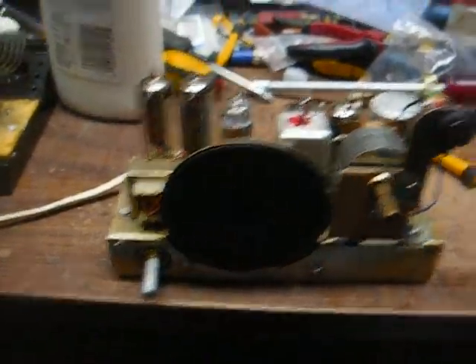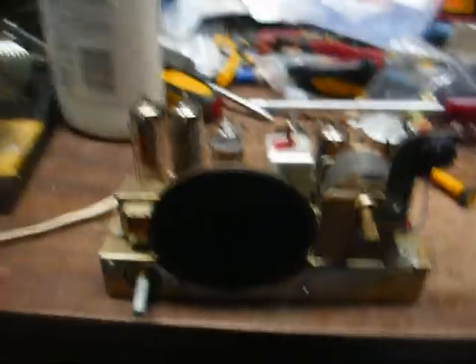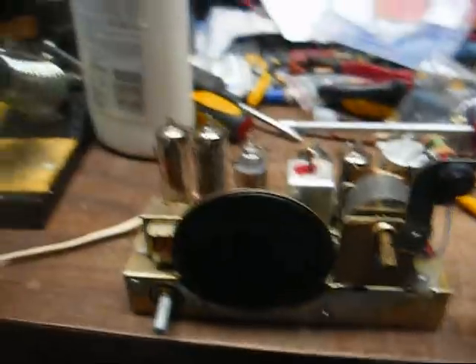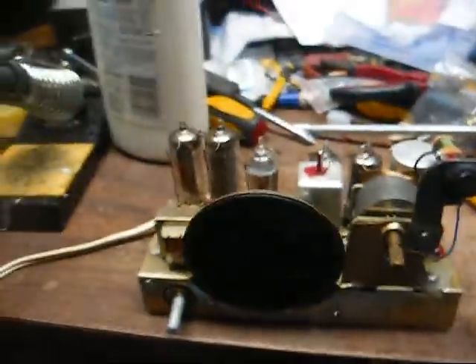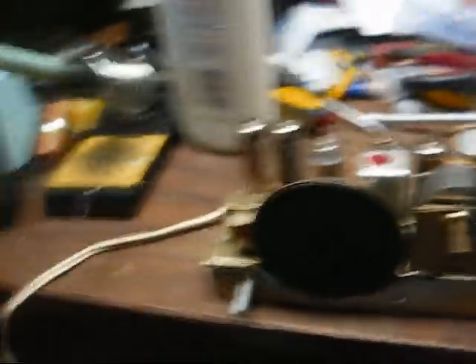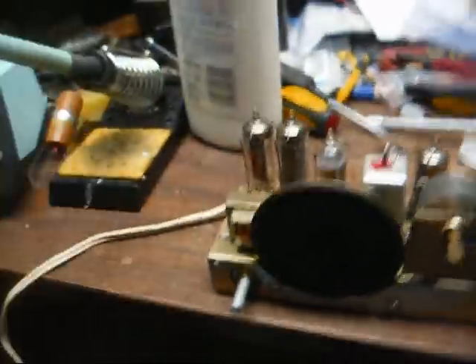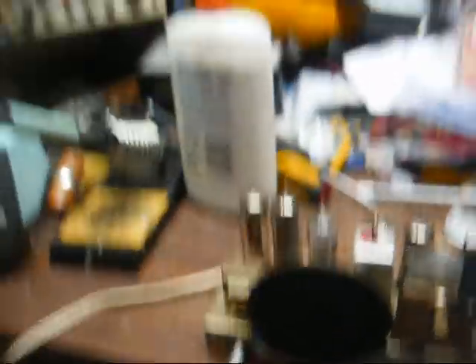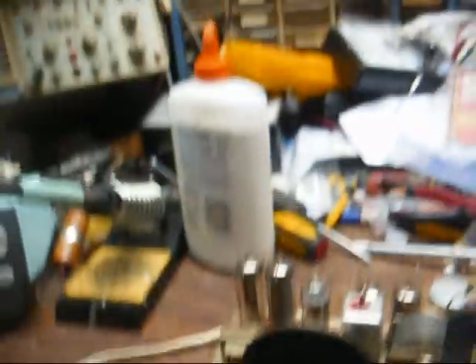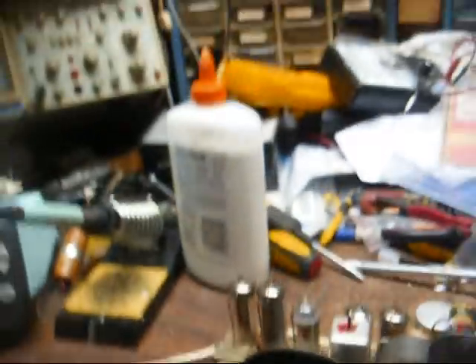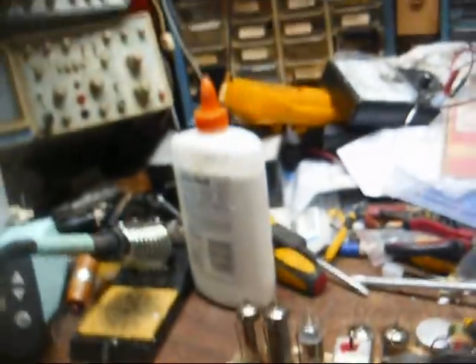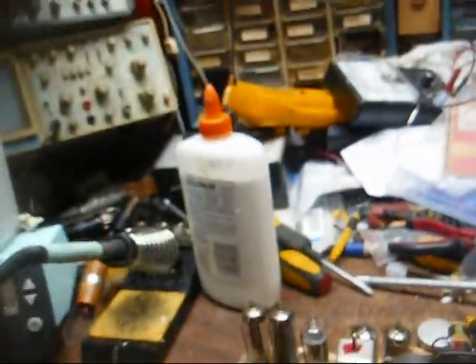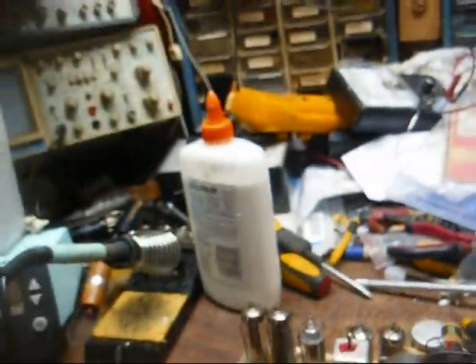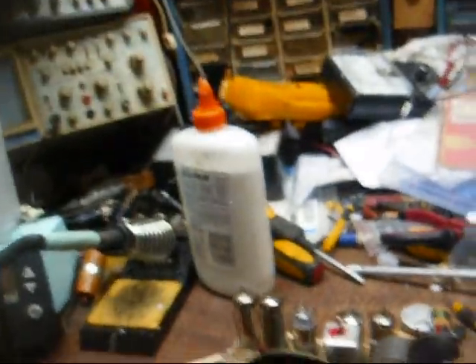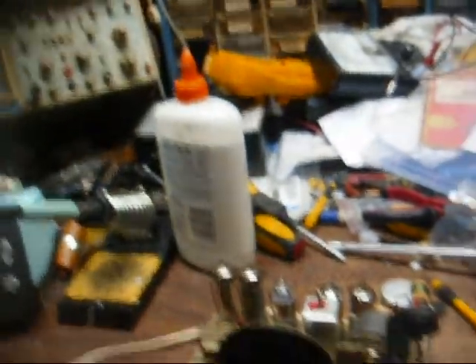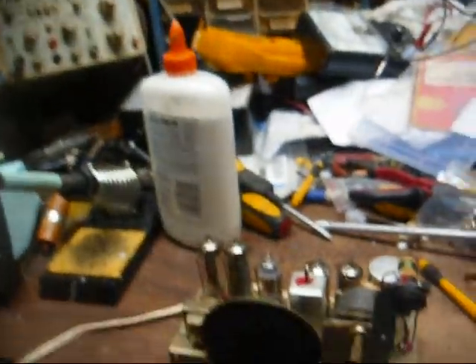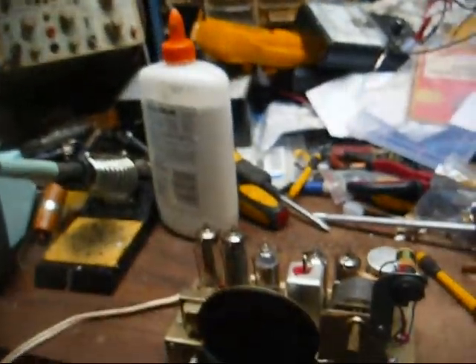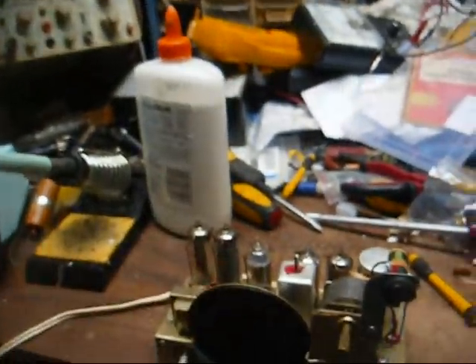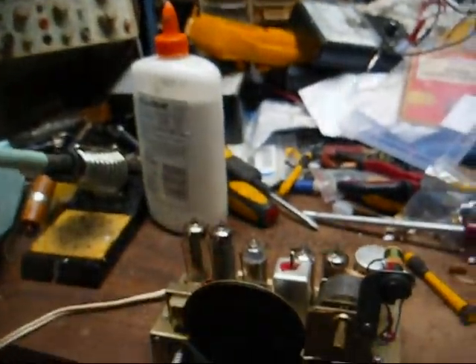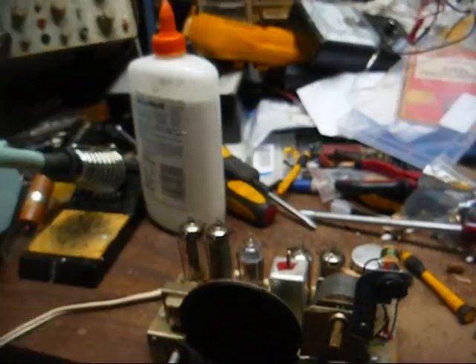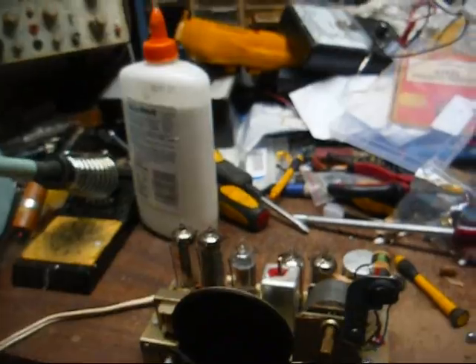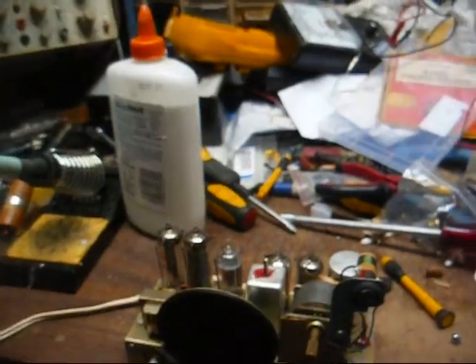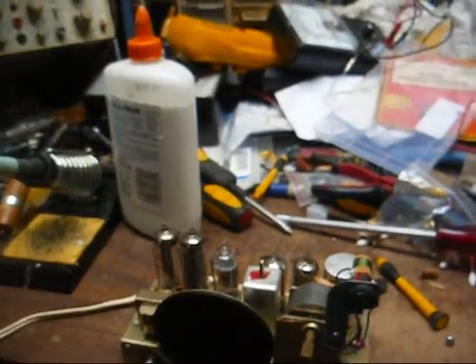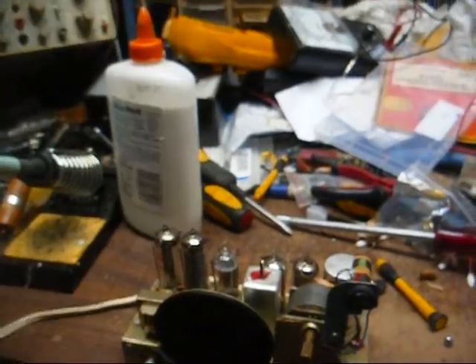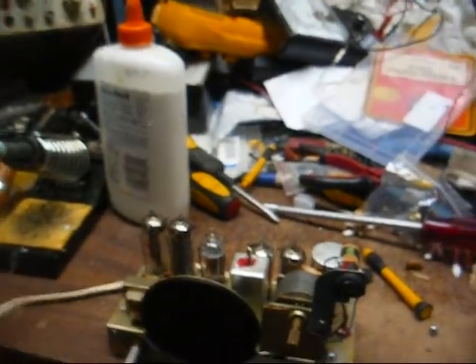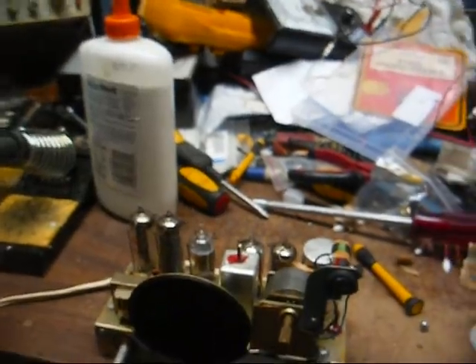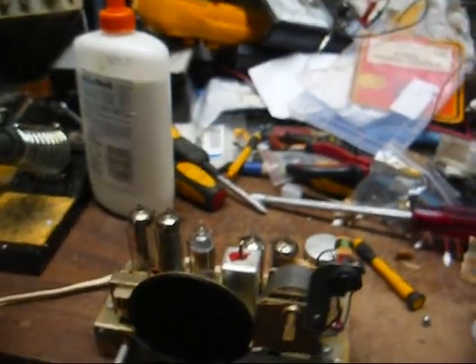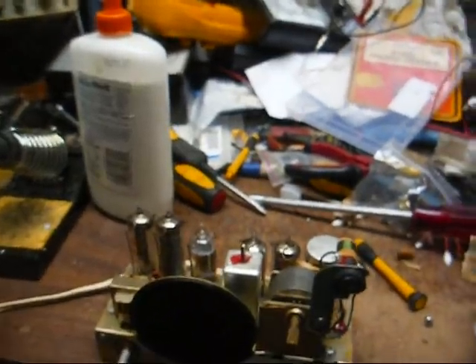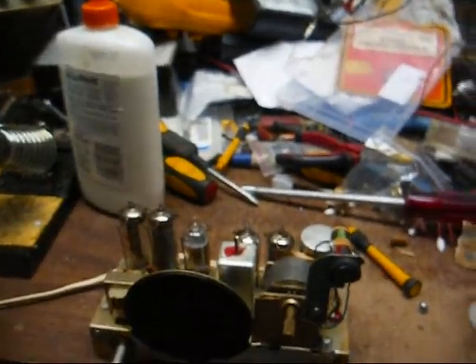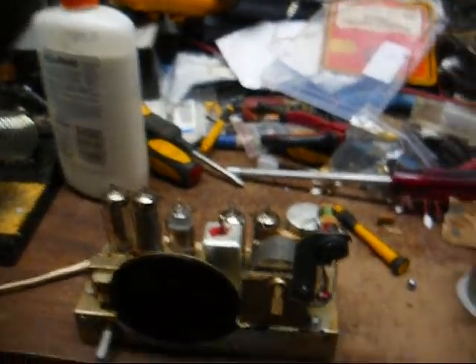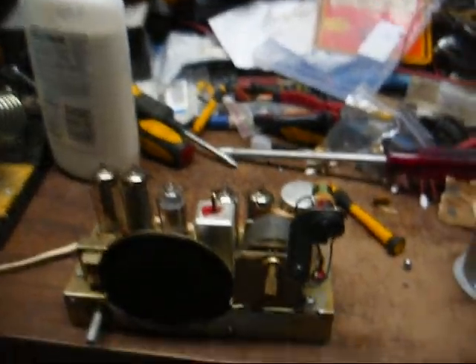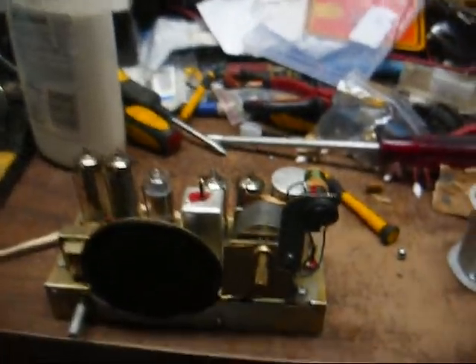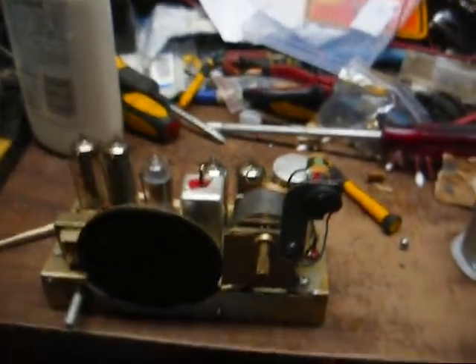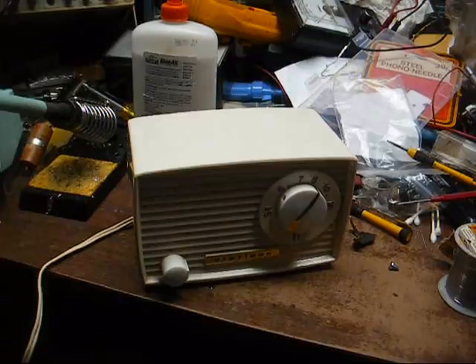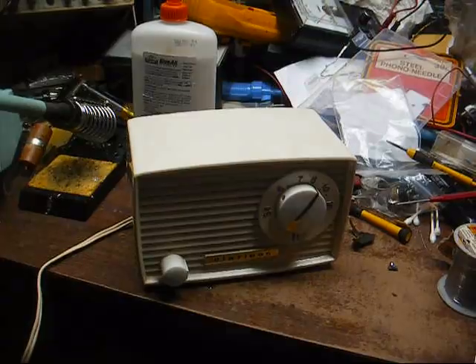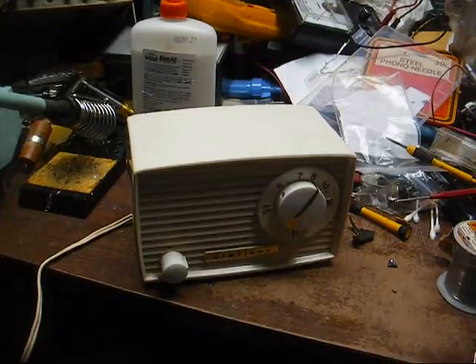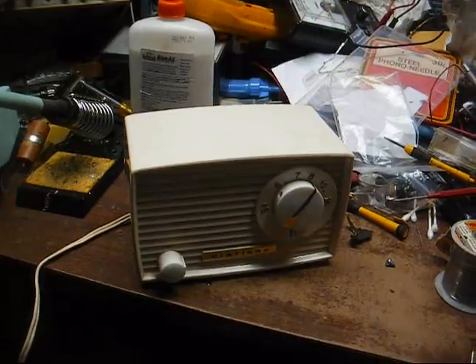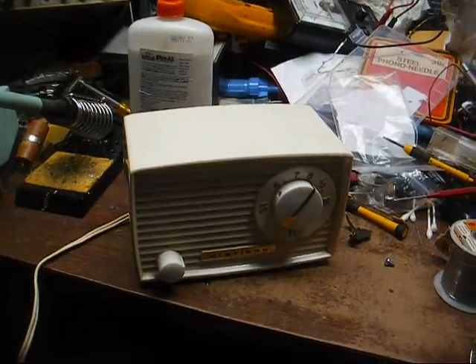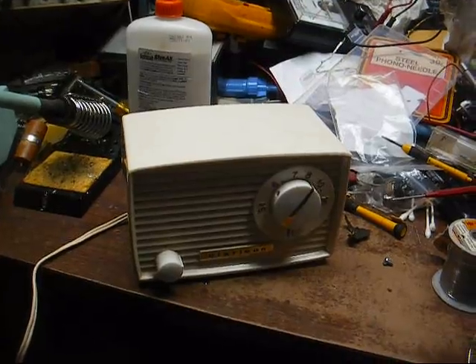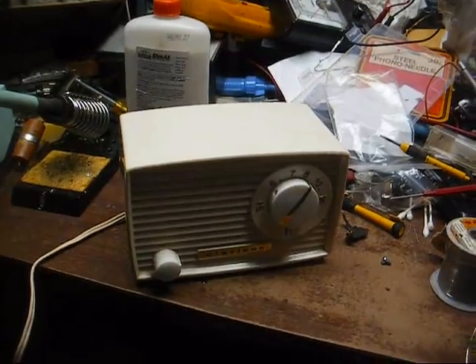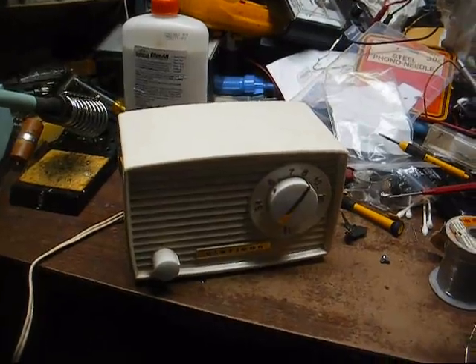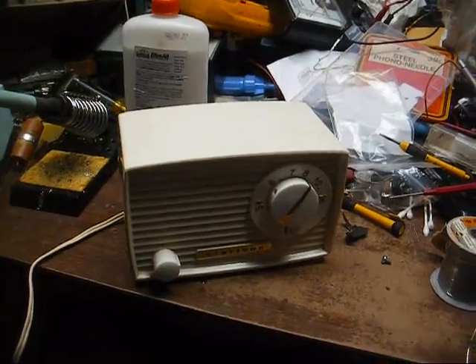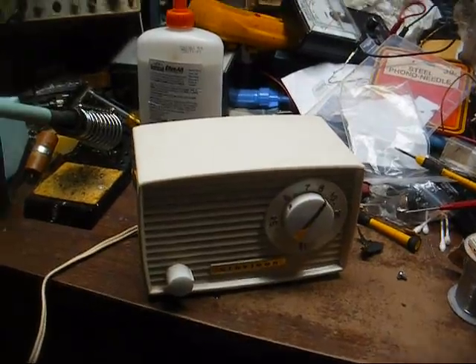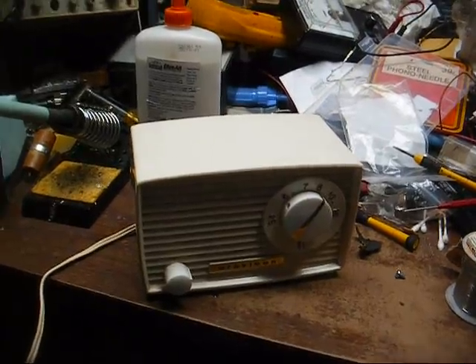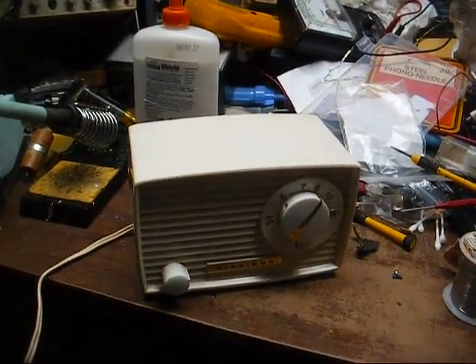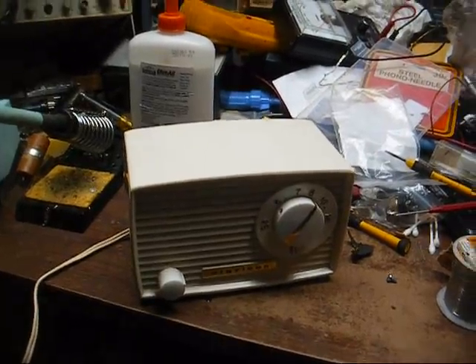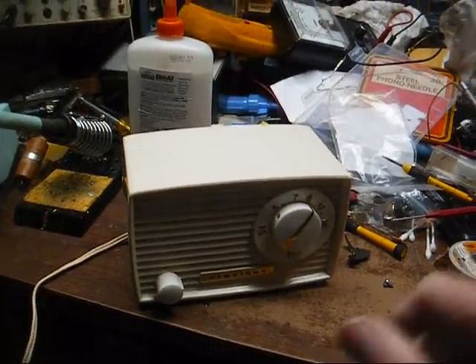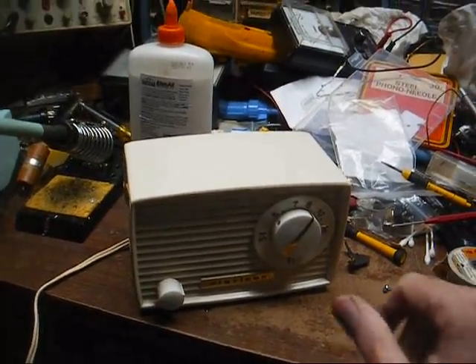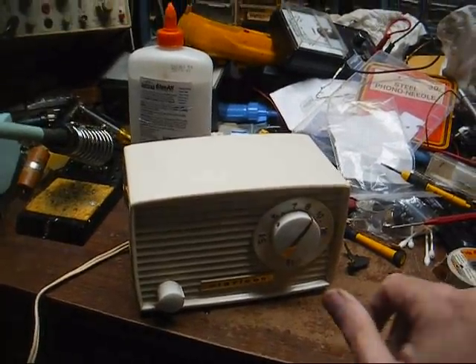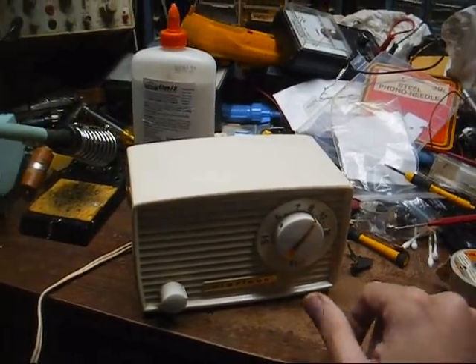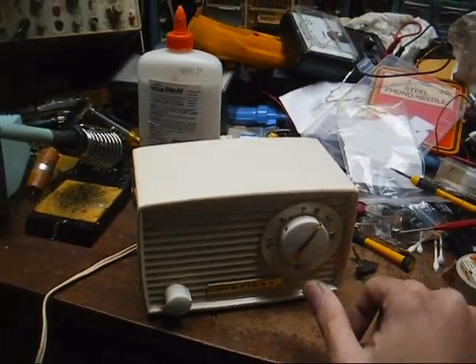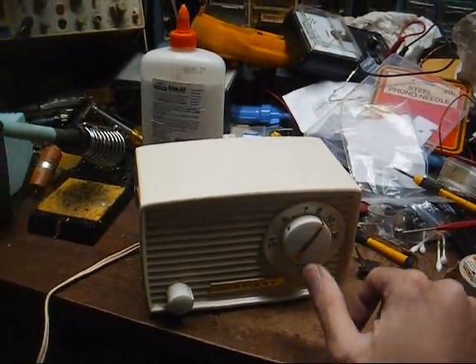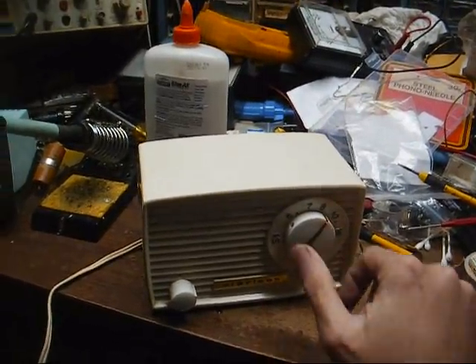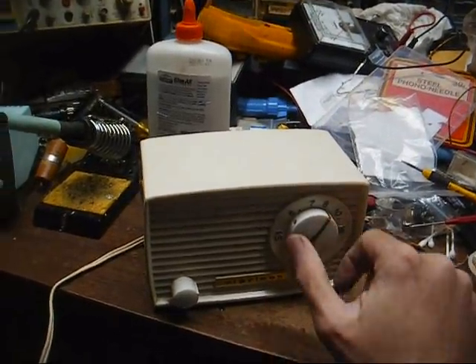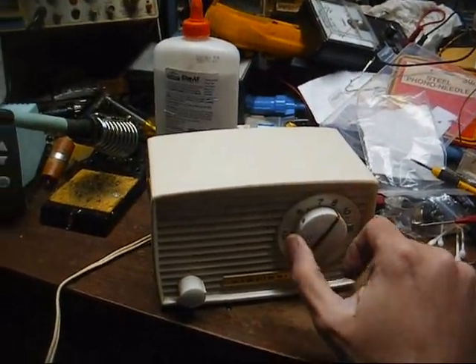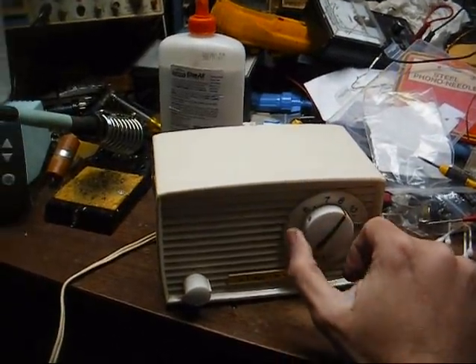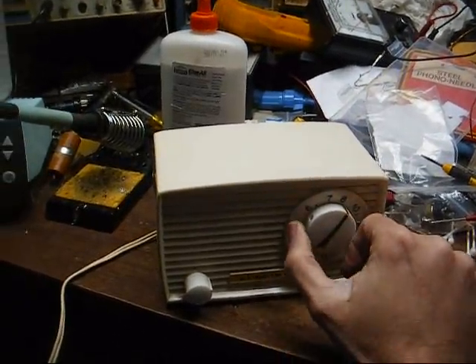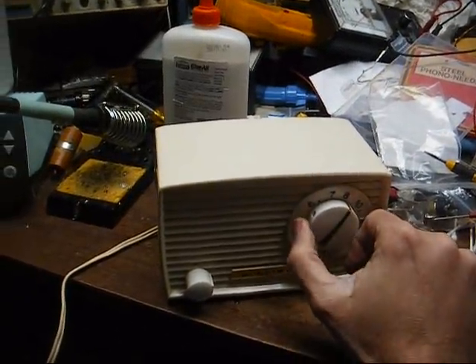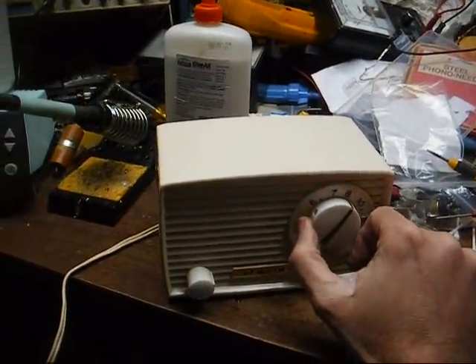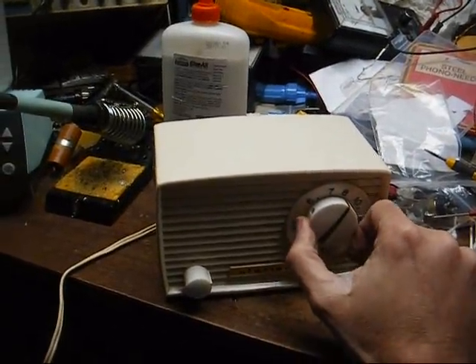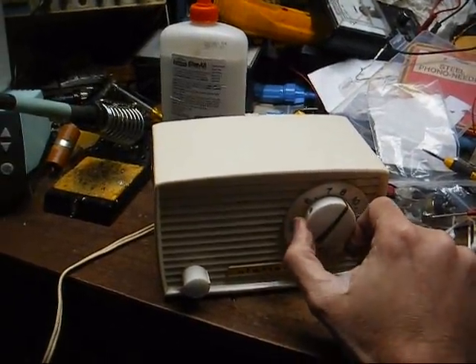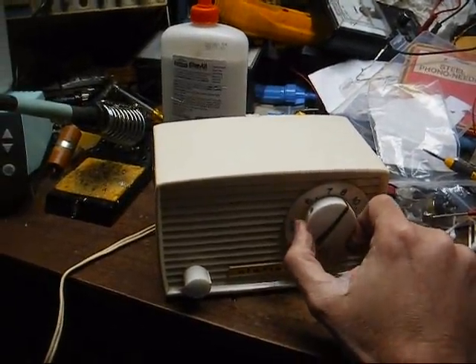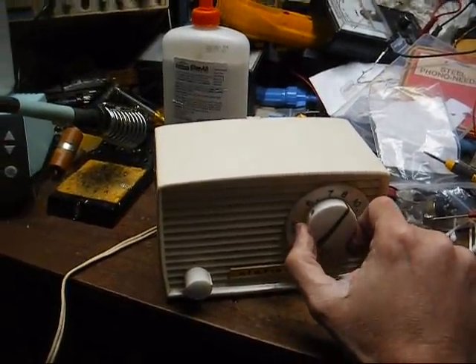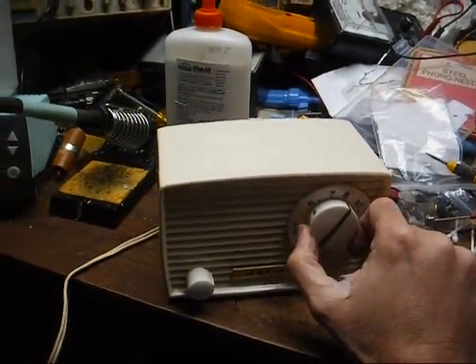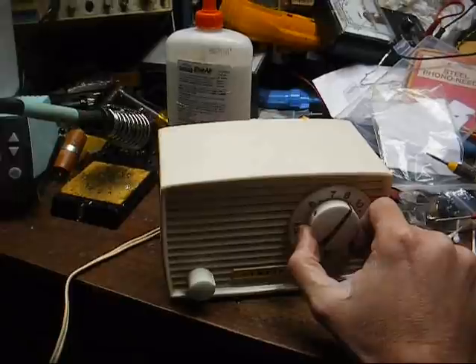All right, let's put this thing back in the case and we're done with it. There it is, back together.